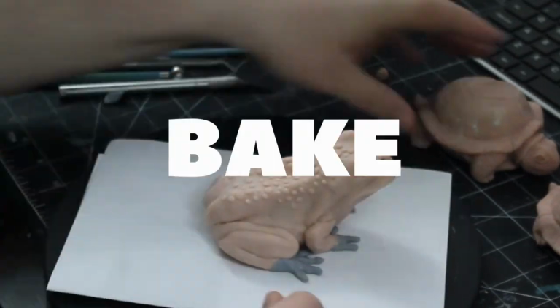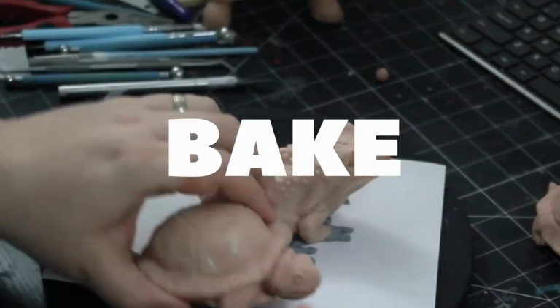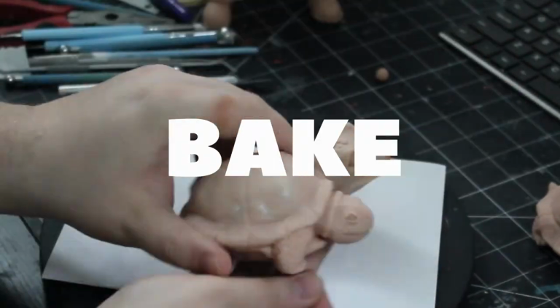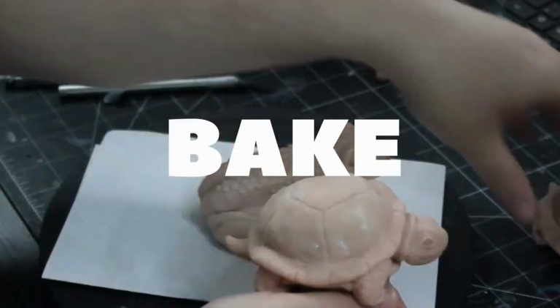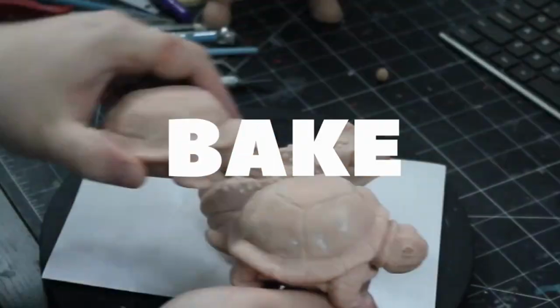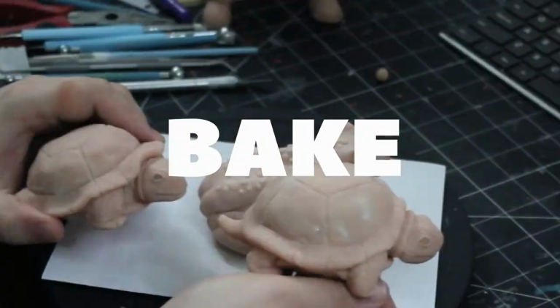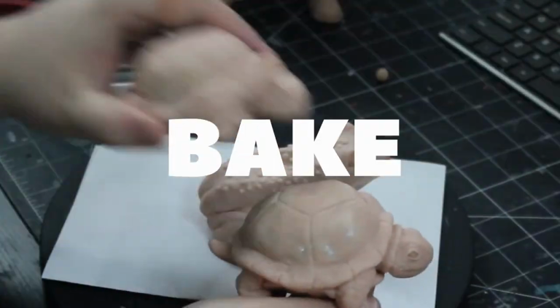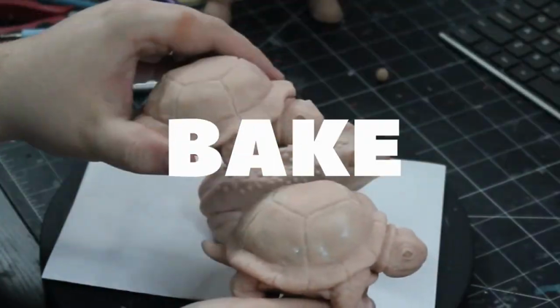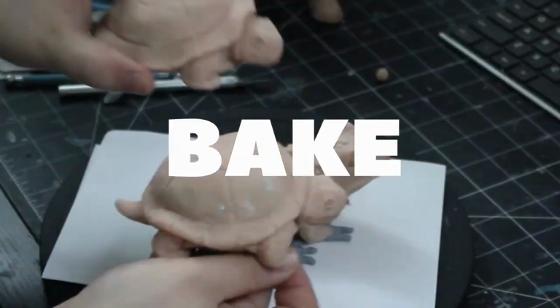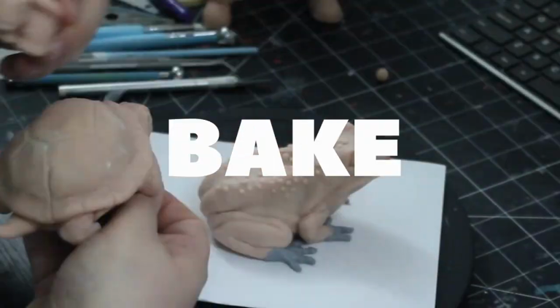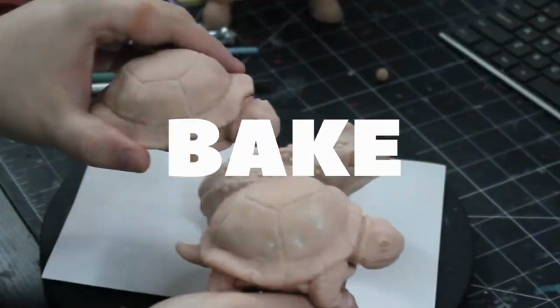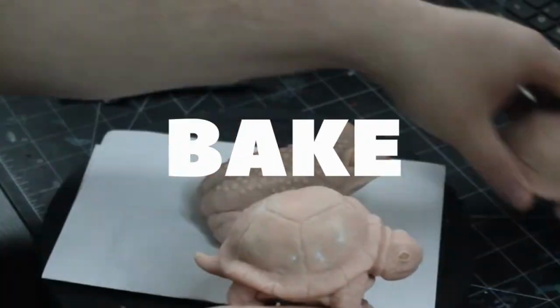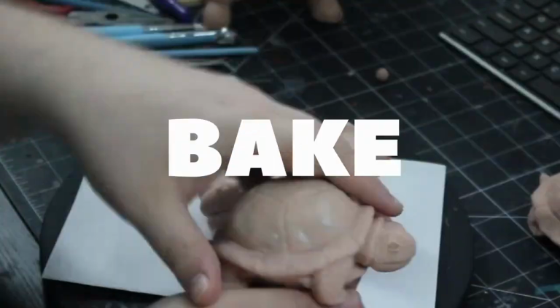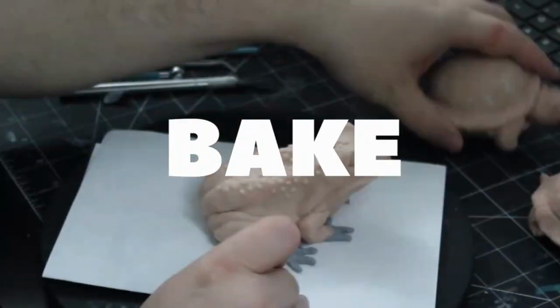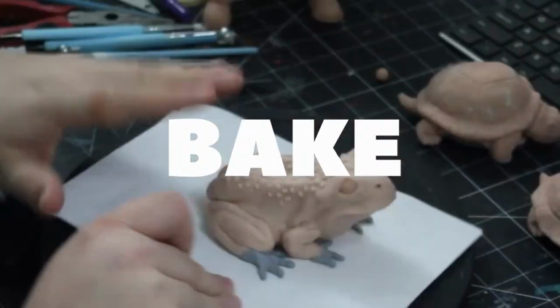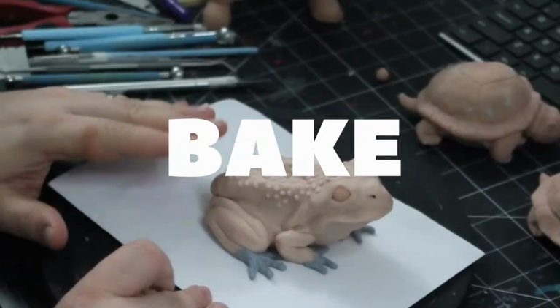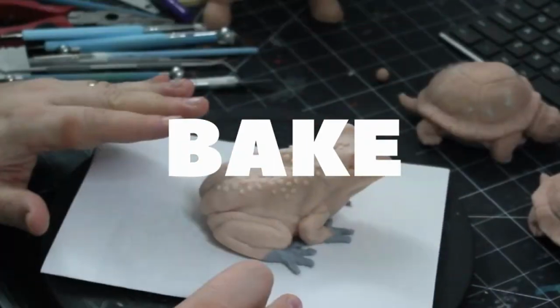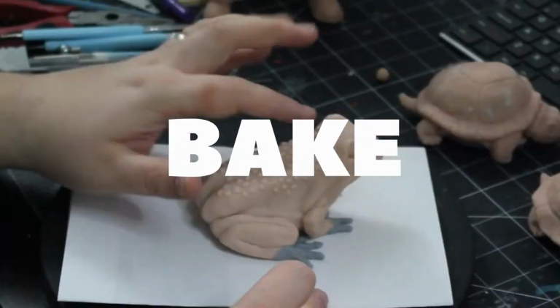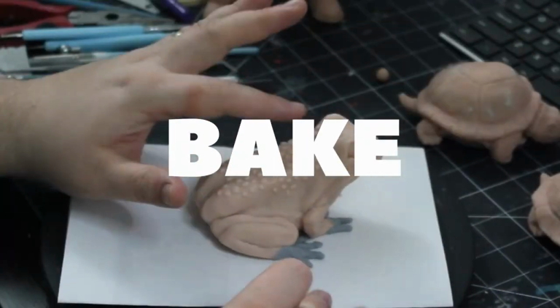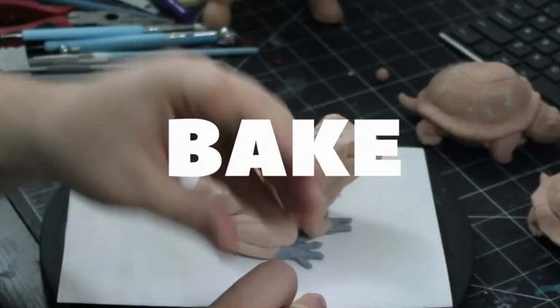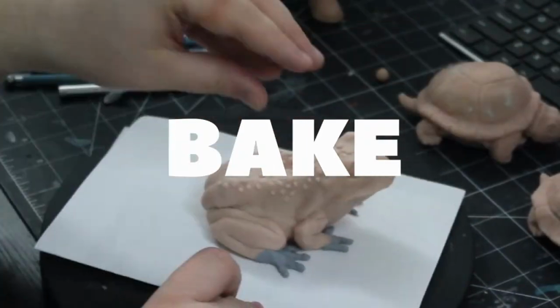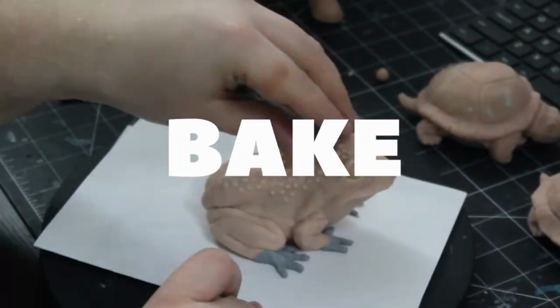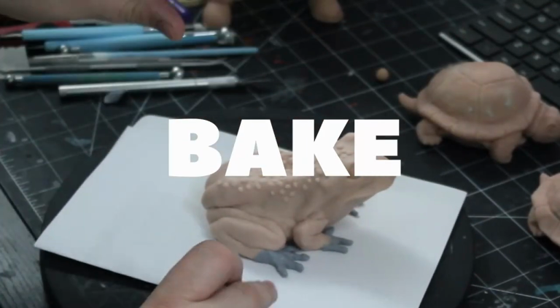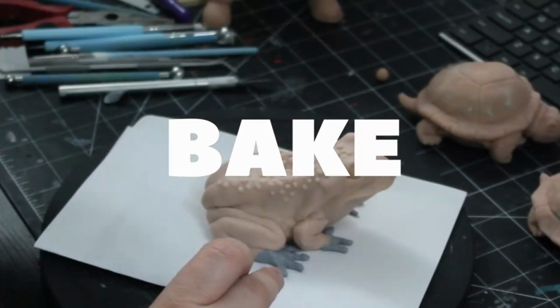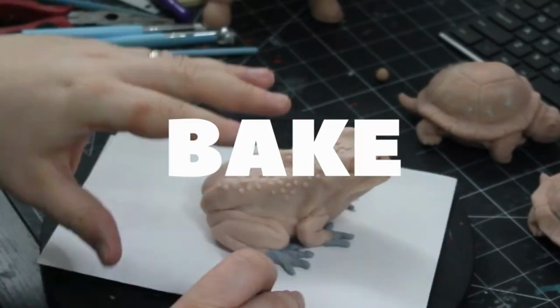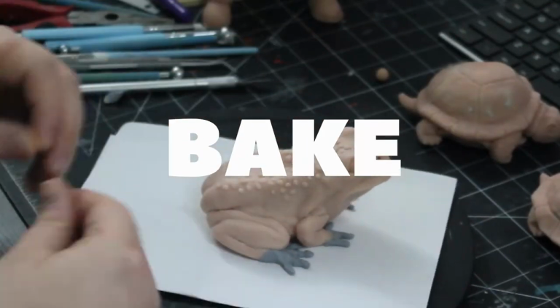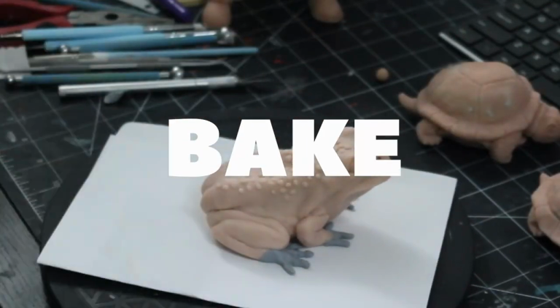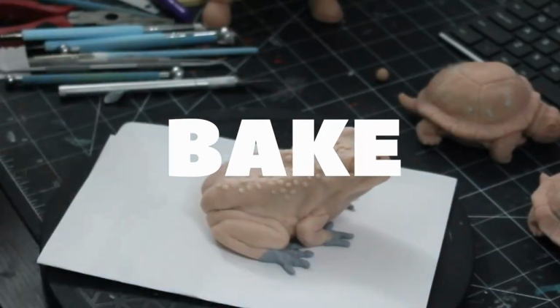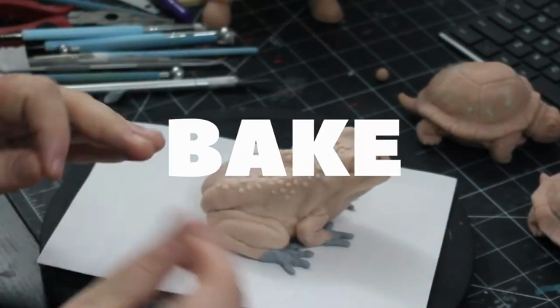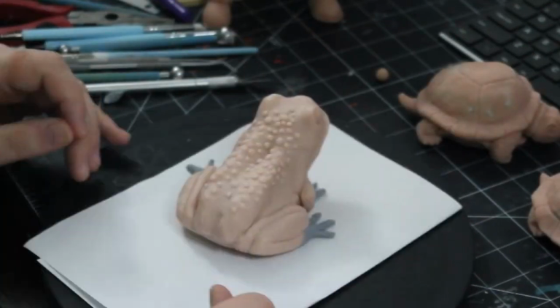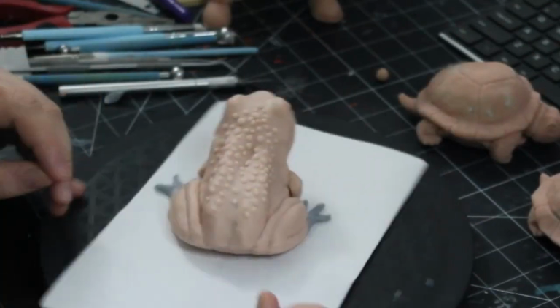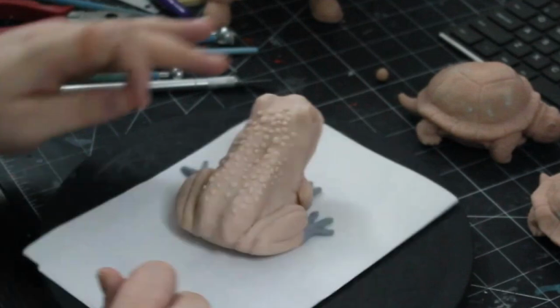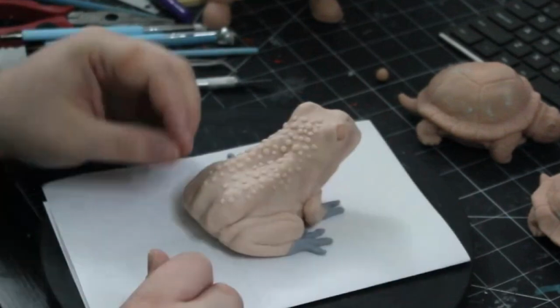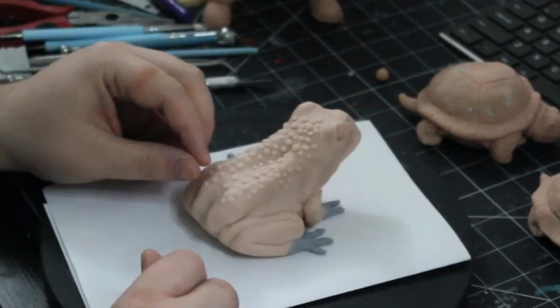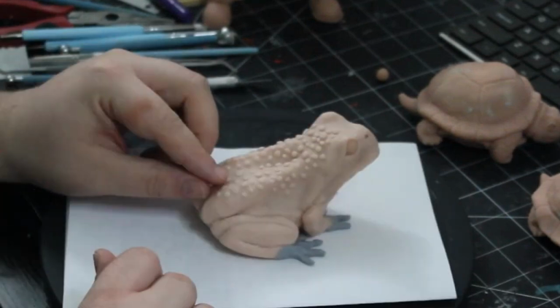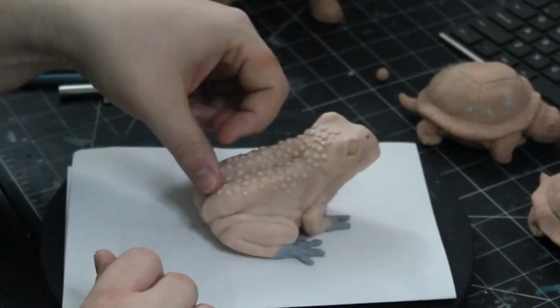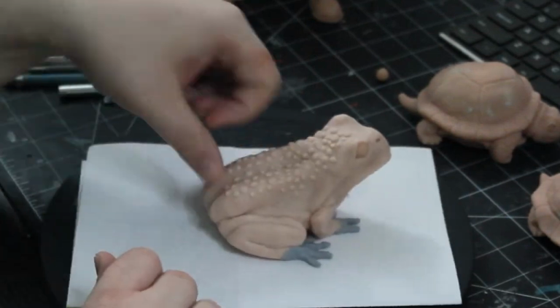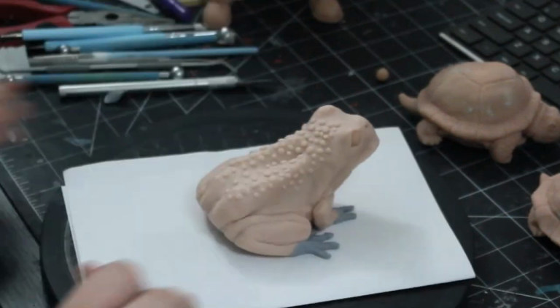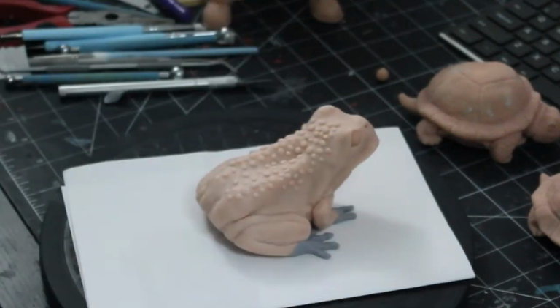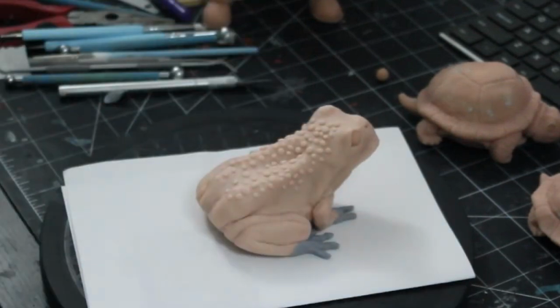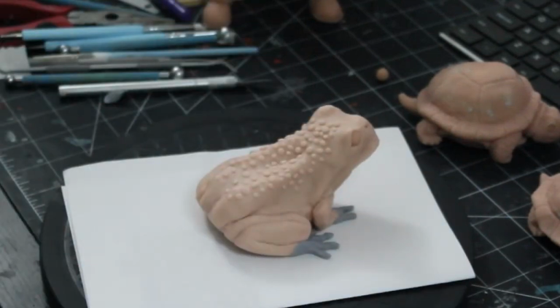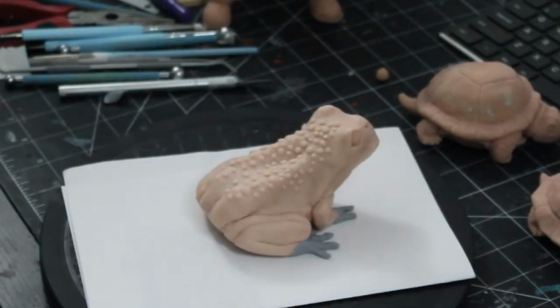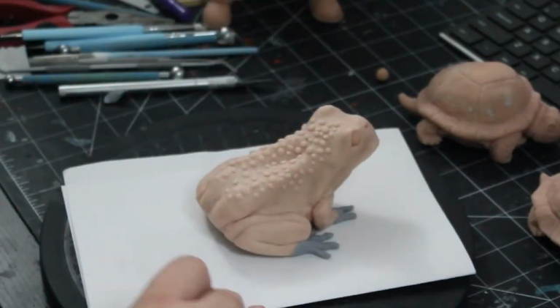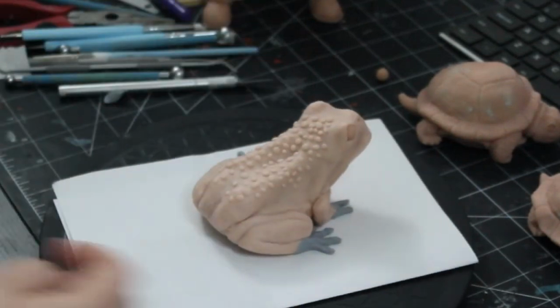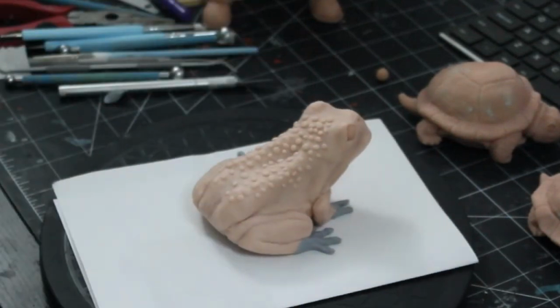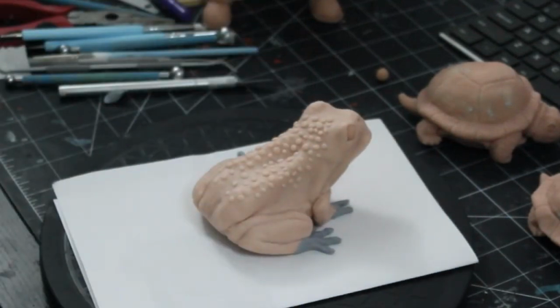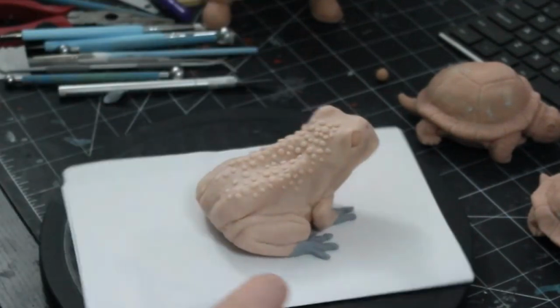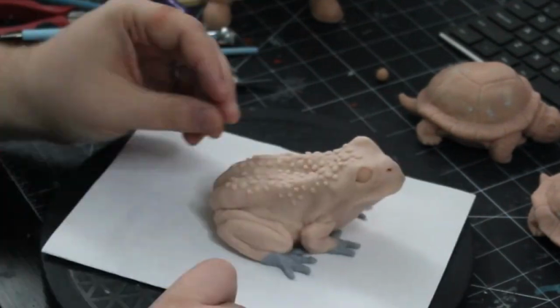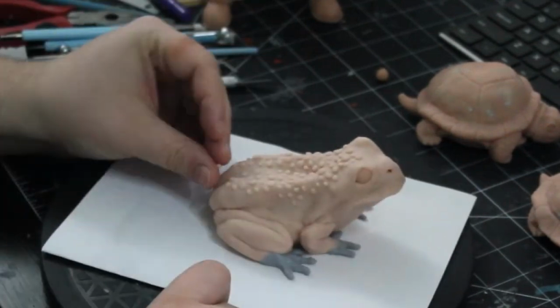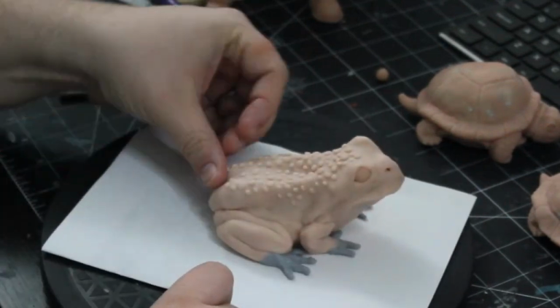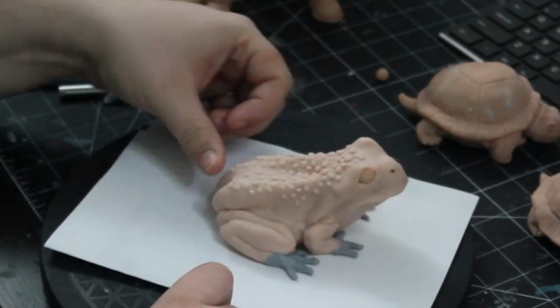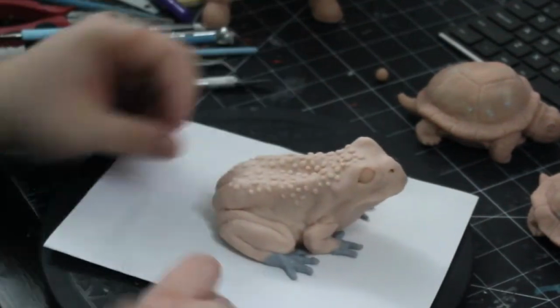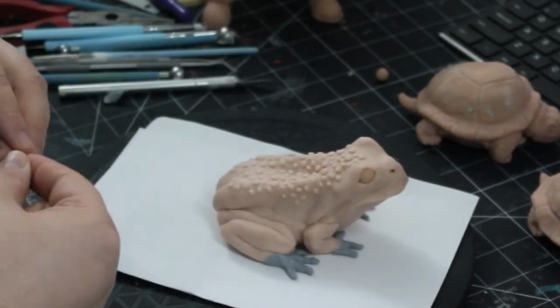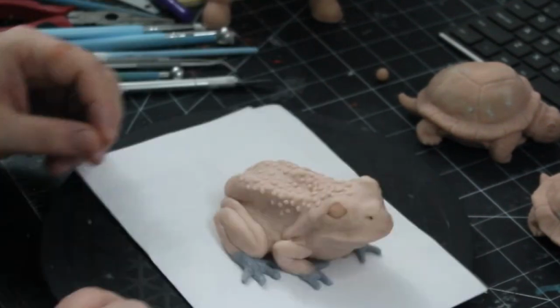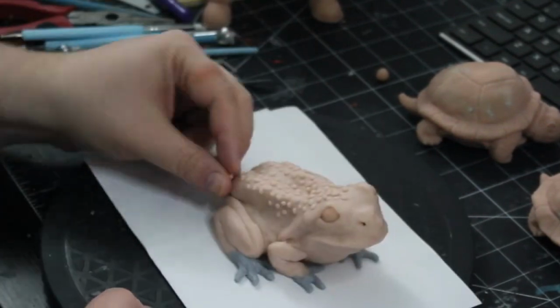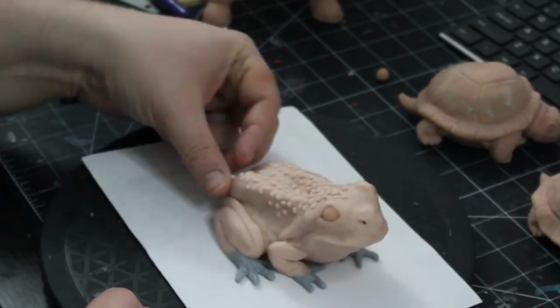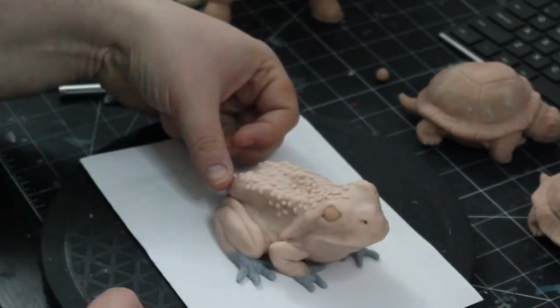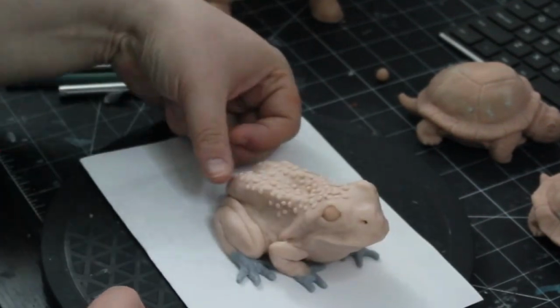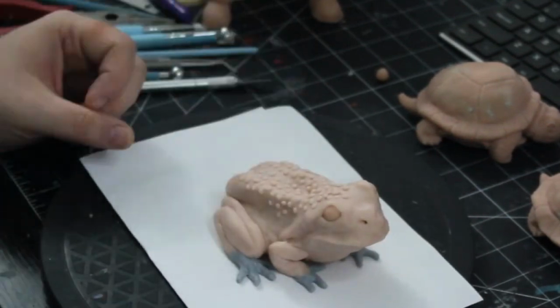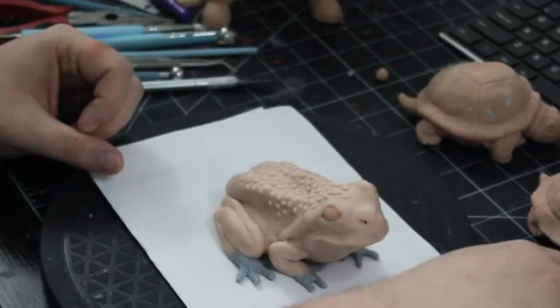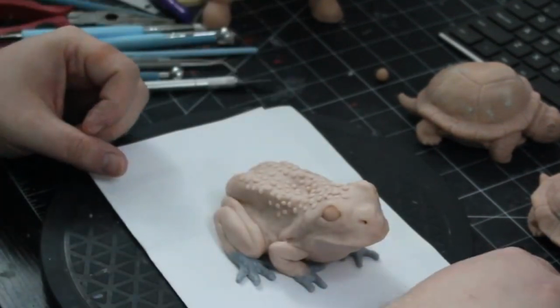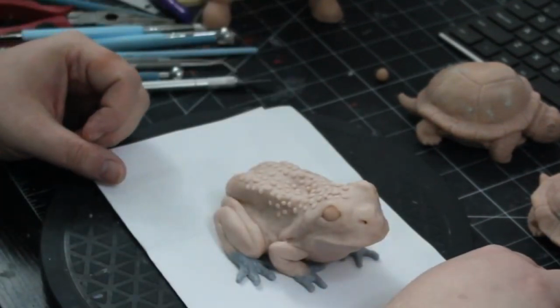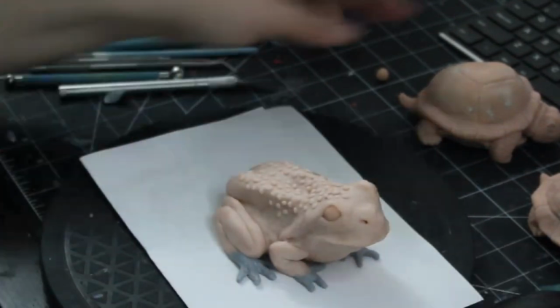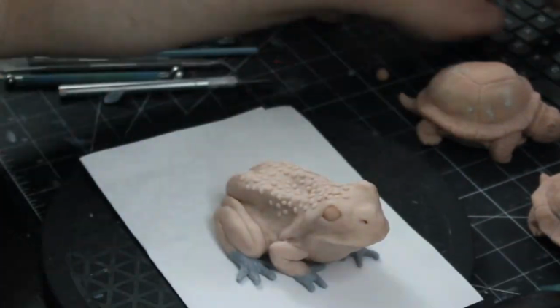Finally, I baked the project following the instructions from my clay provider. And with that, let's check out the final results.